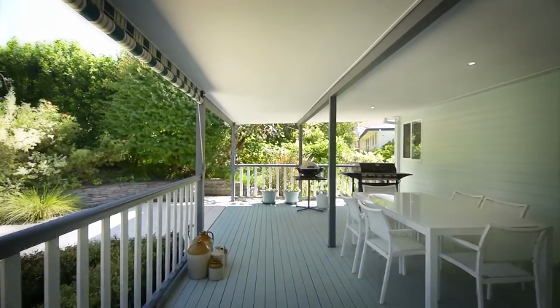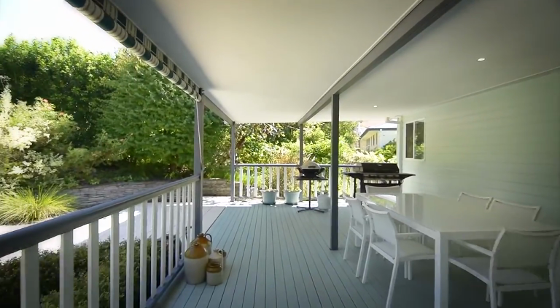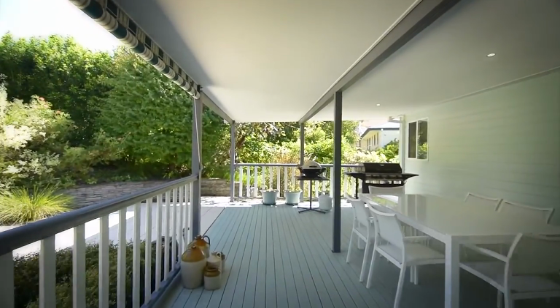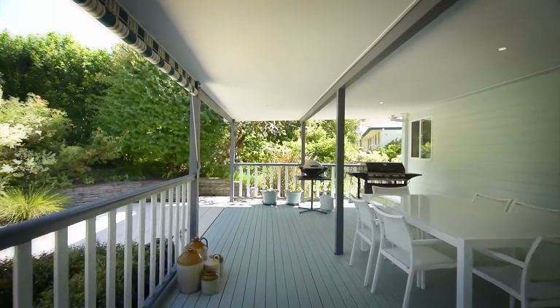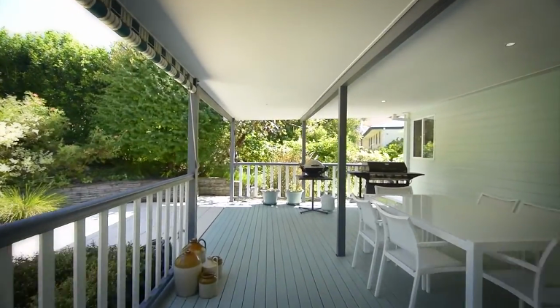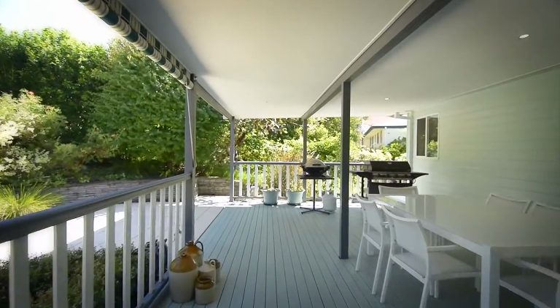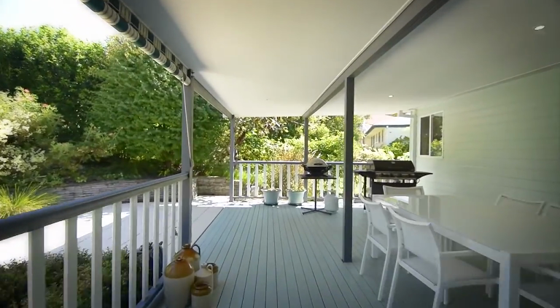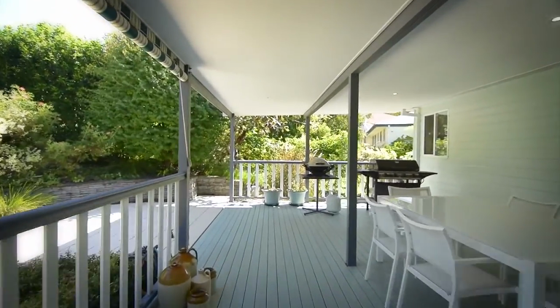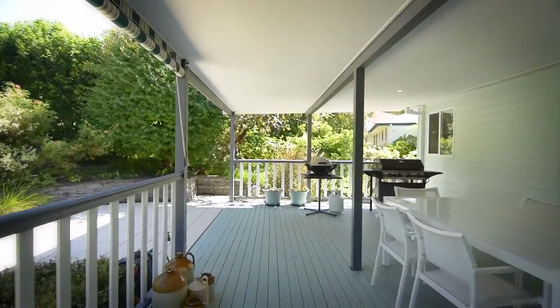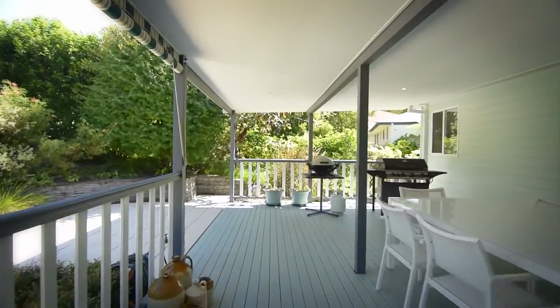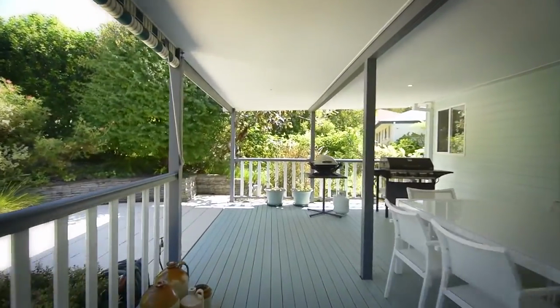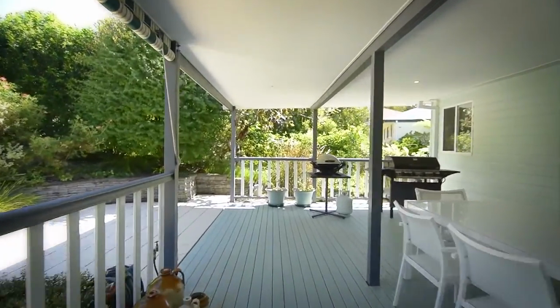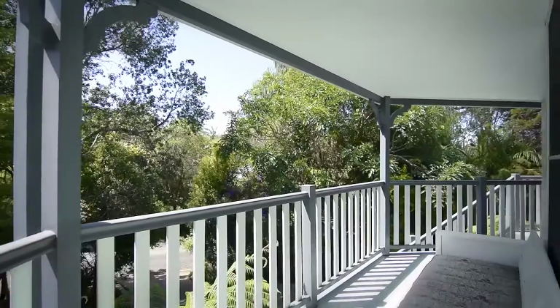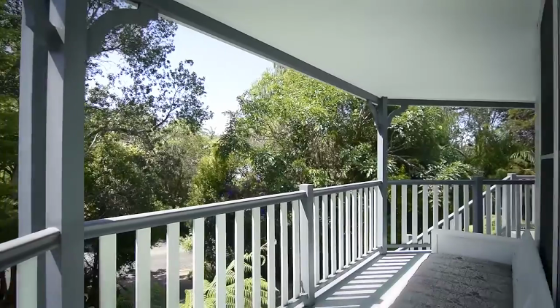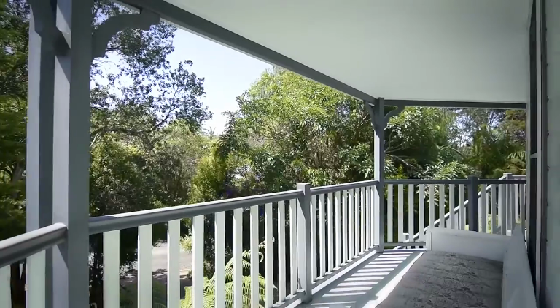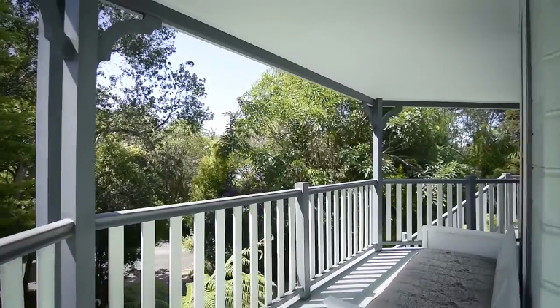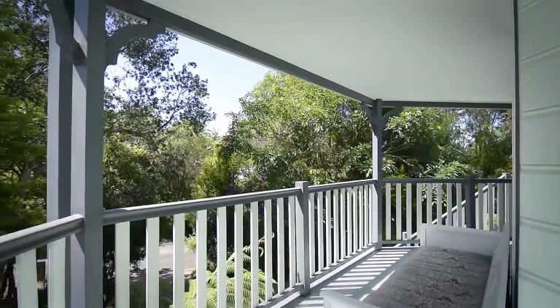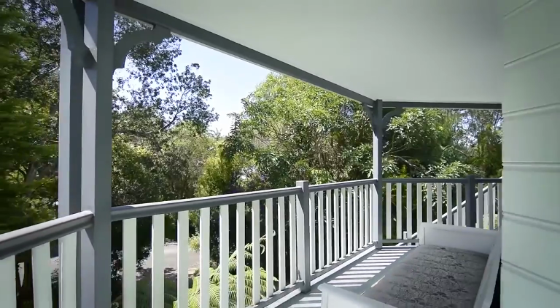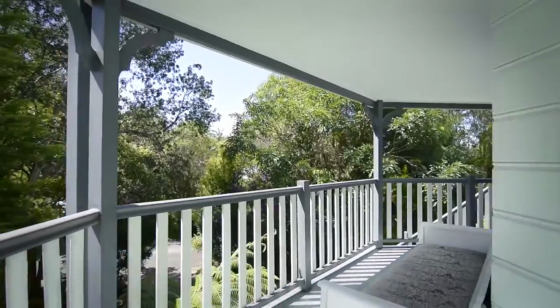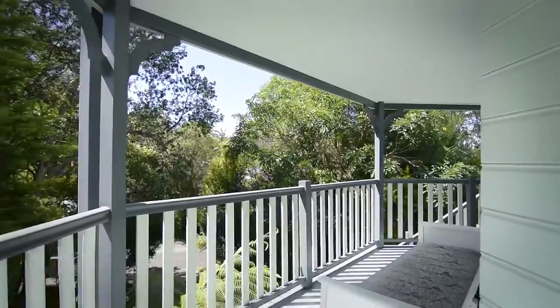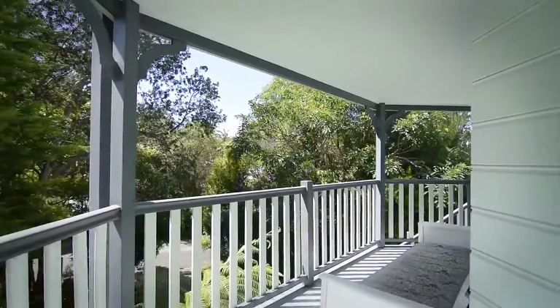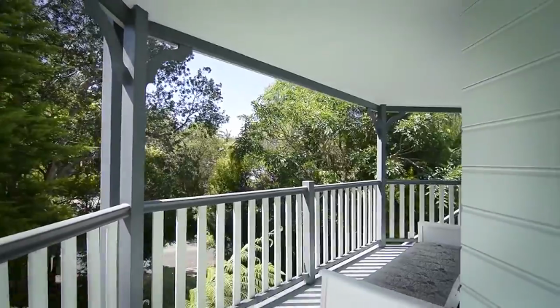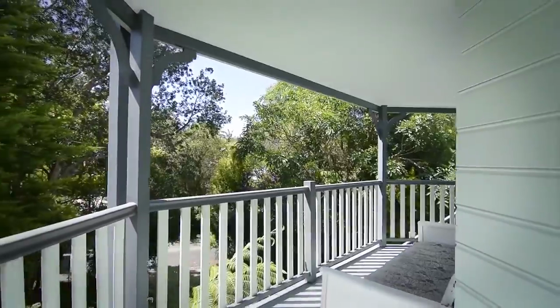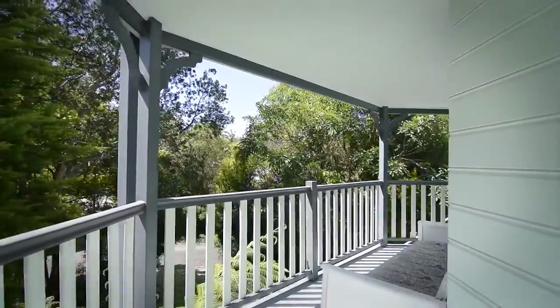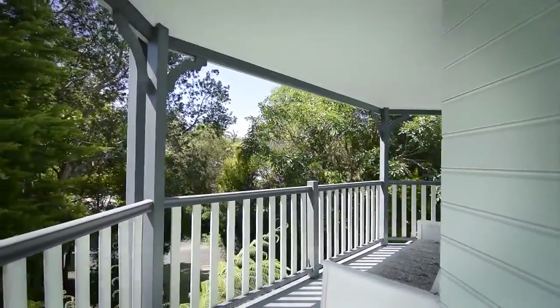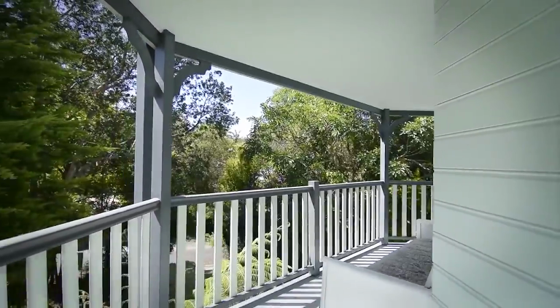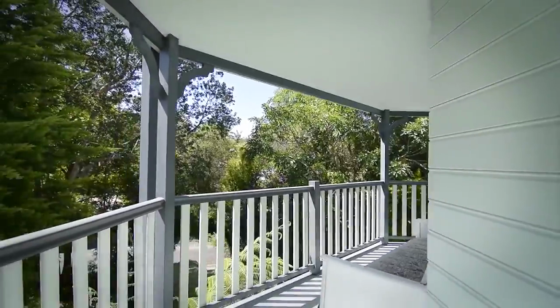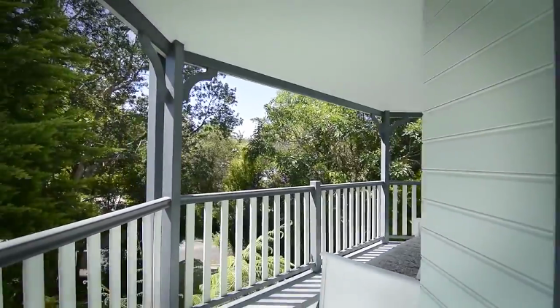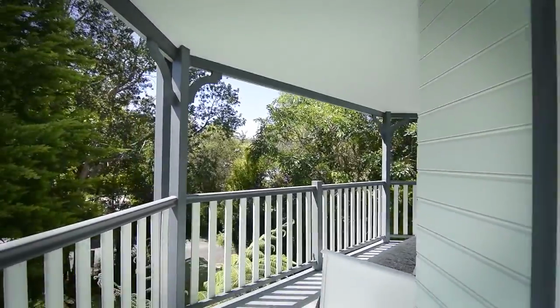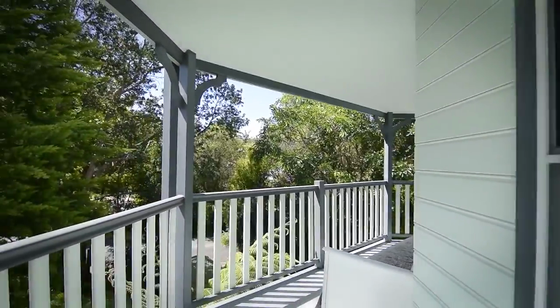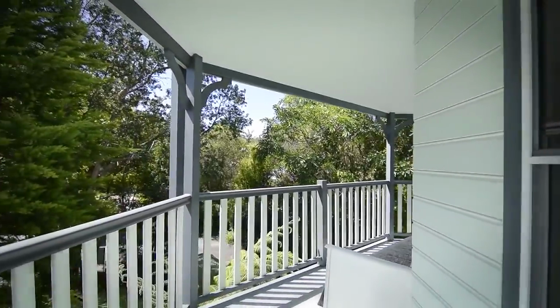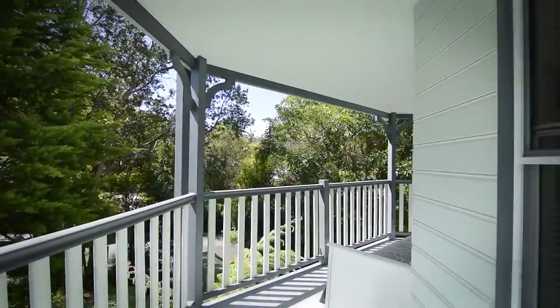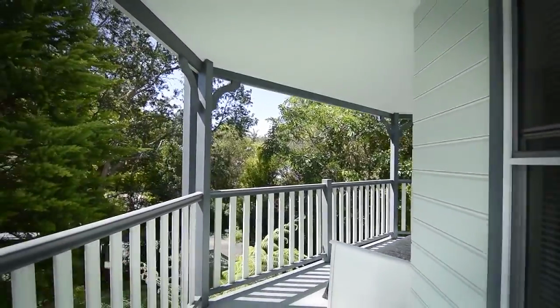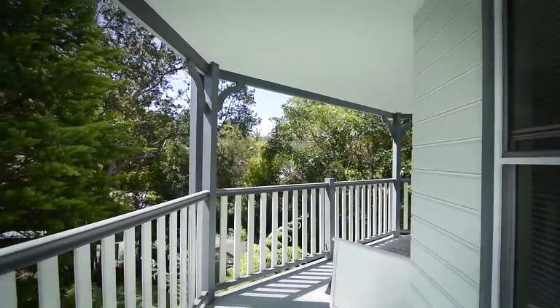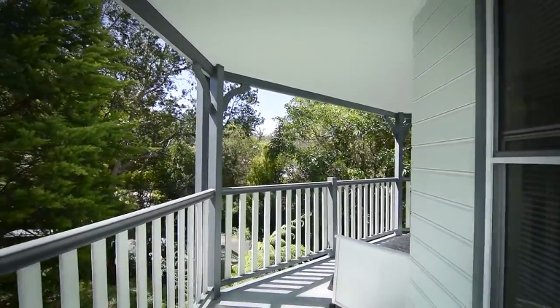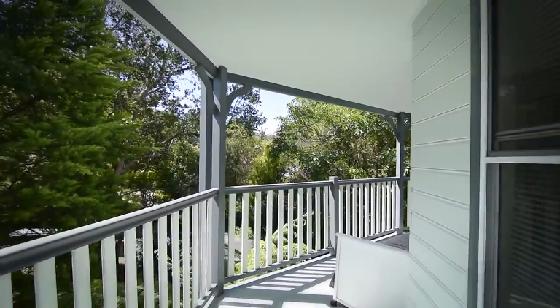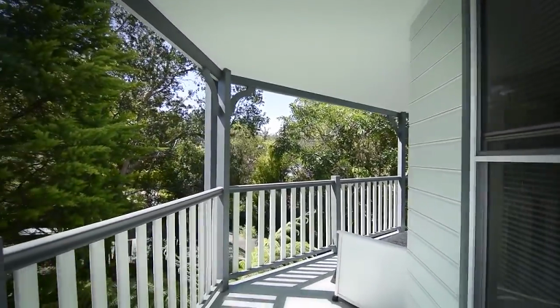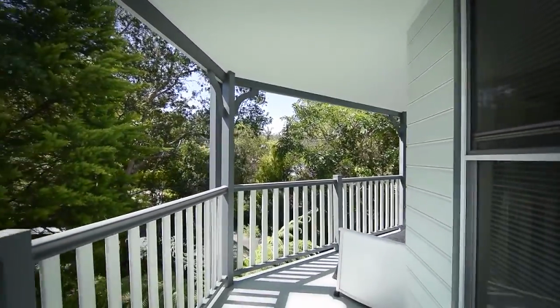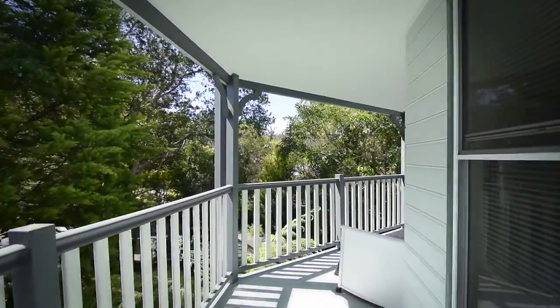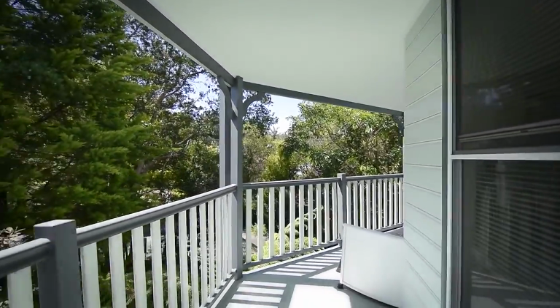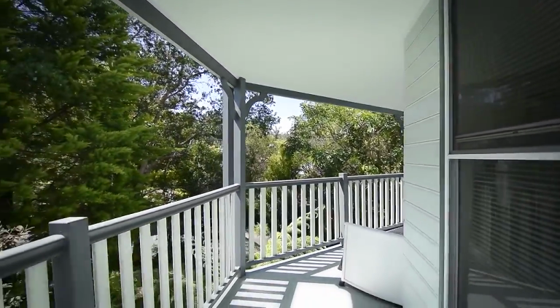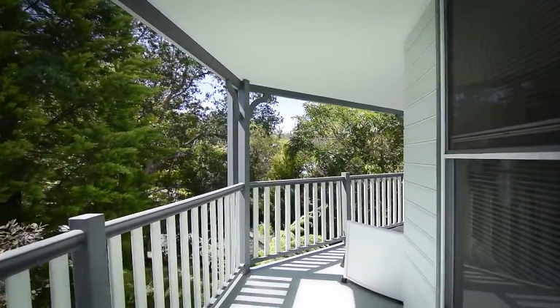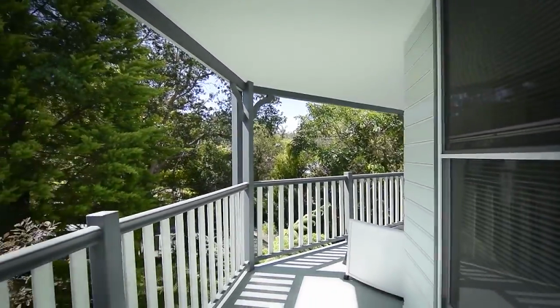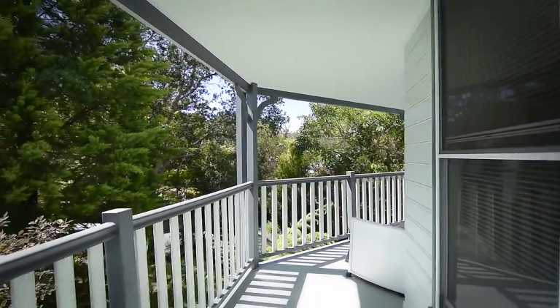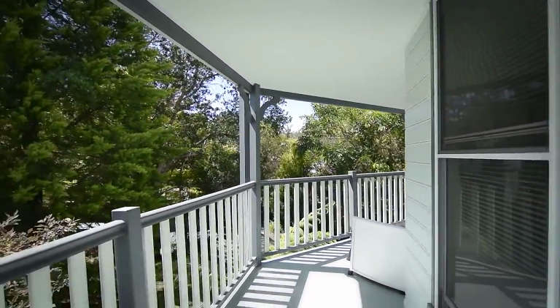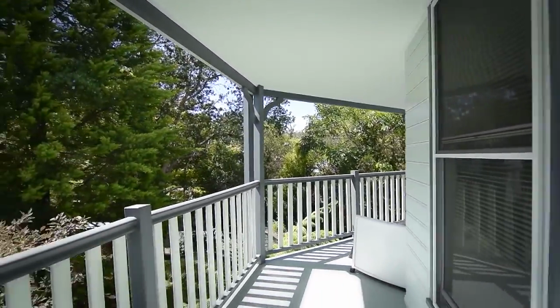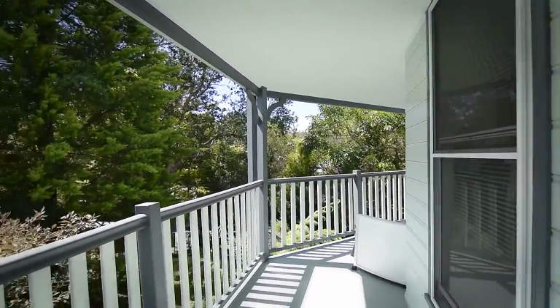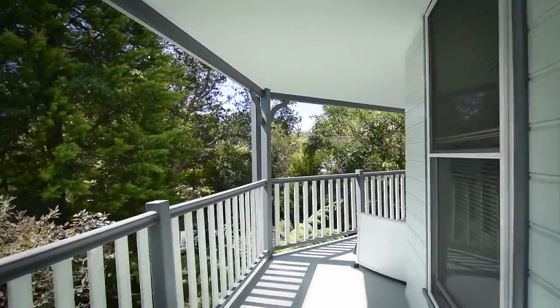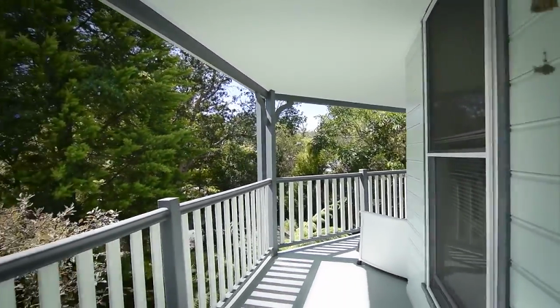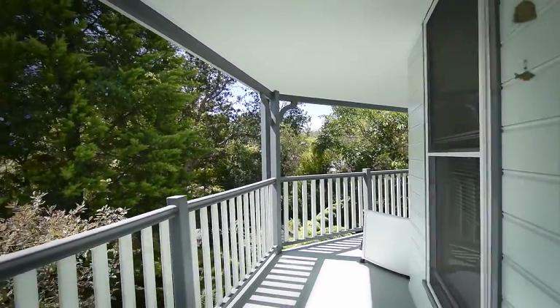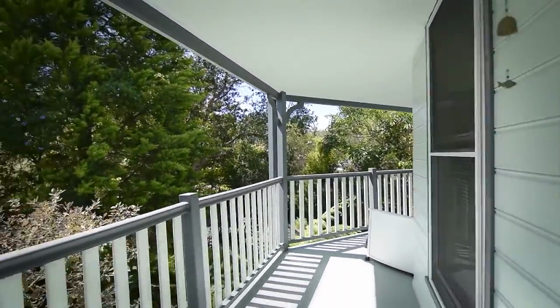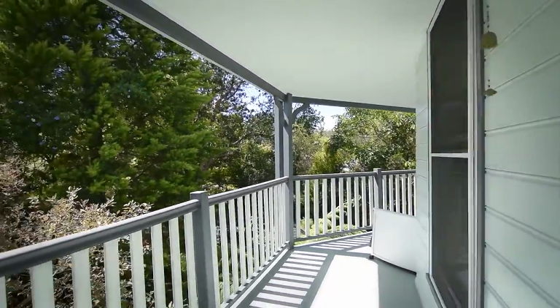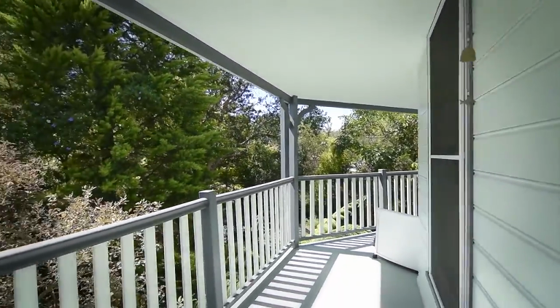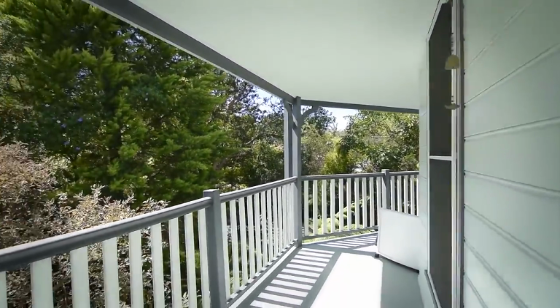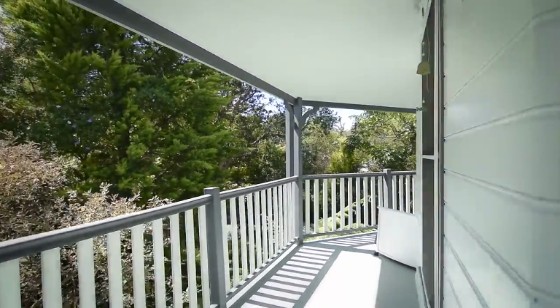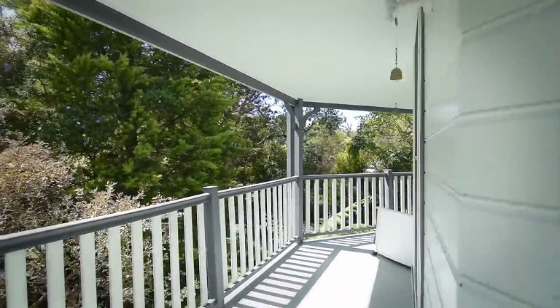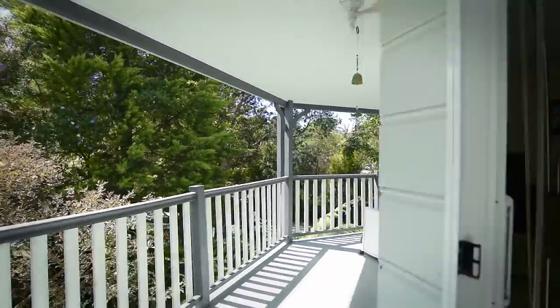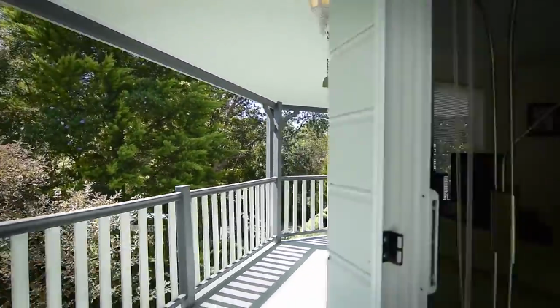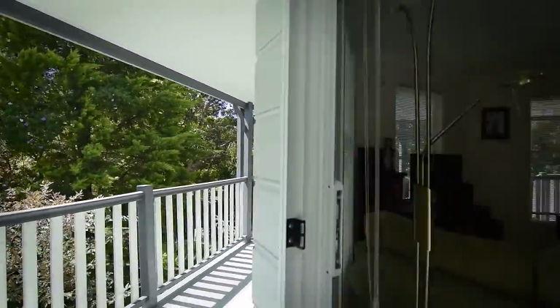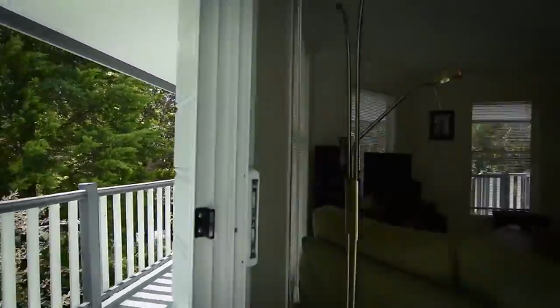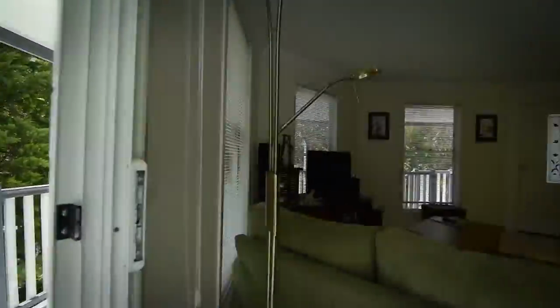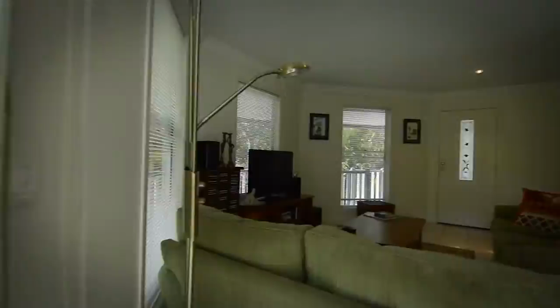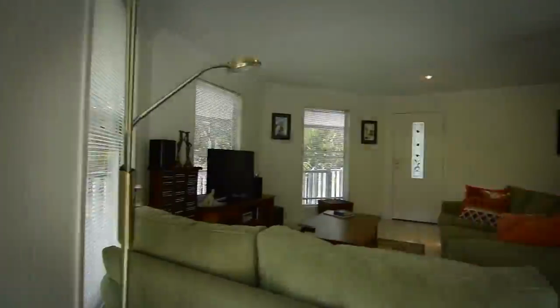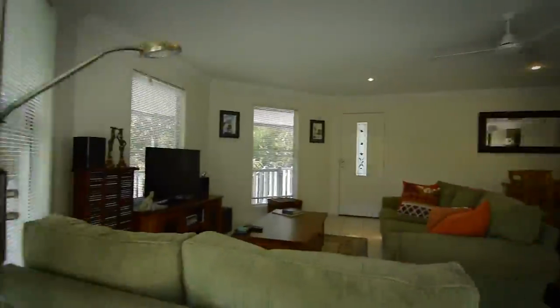Decks are an intelligent extension of living areas. This home has two. This one looks over the front garden and leads through to the living, dining and kitchen areas.